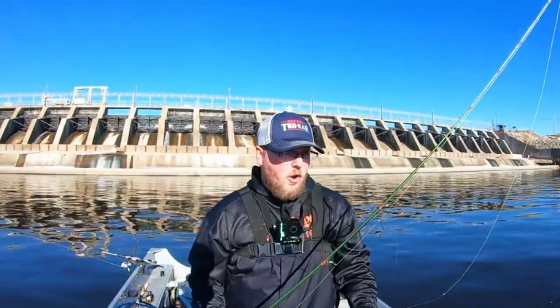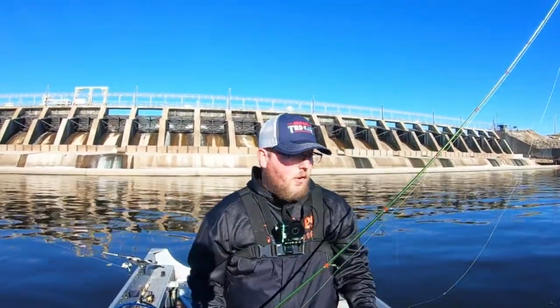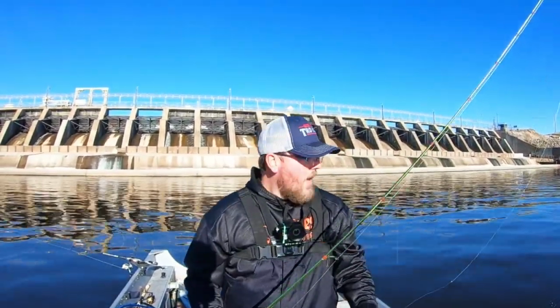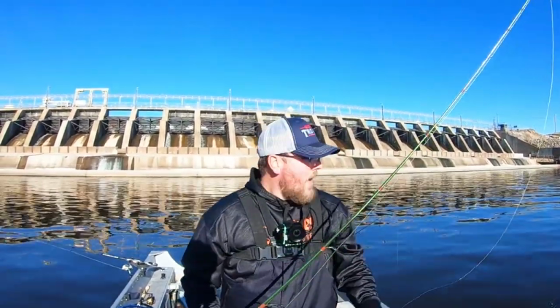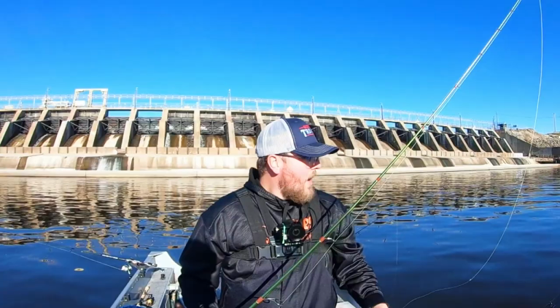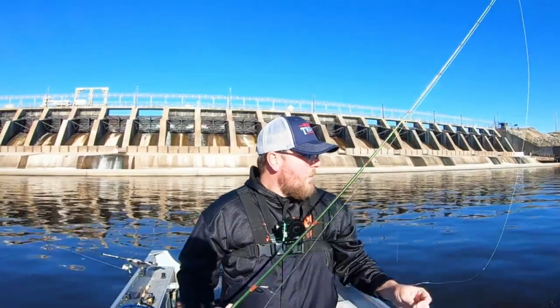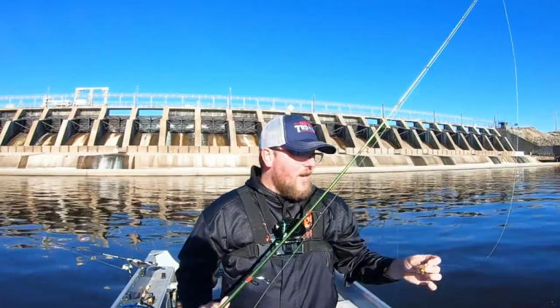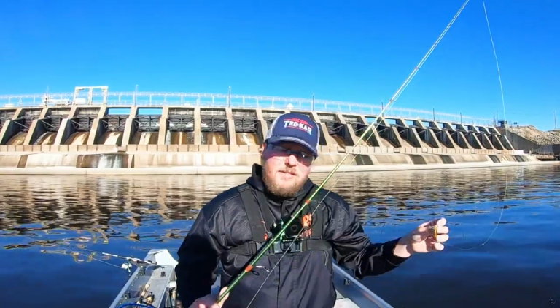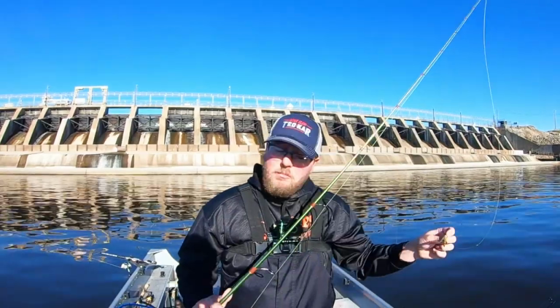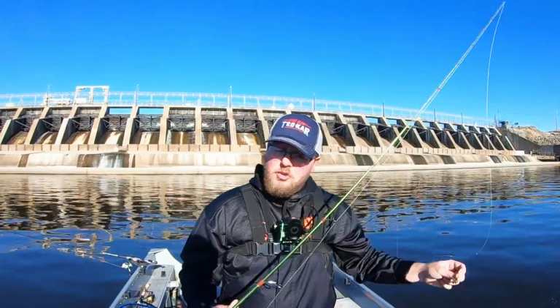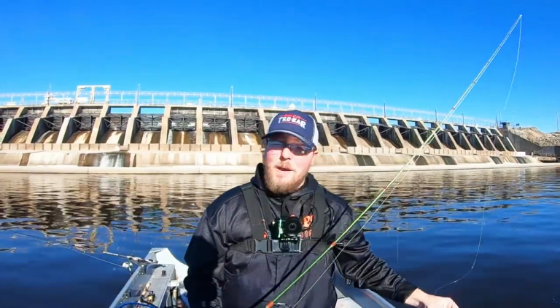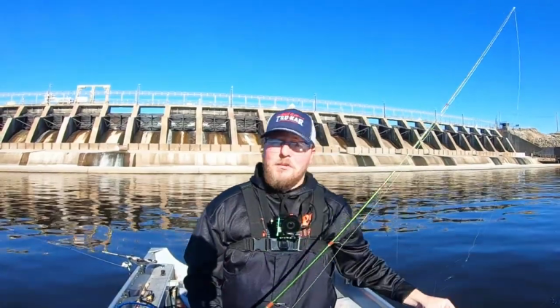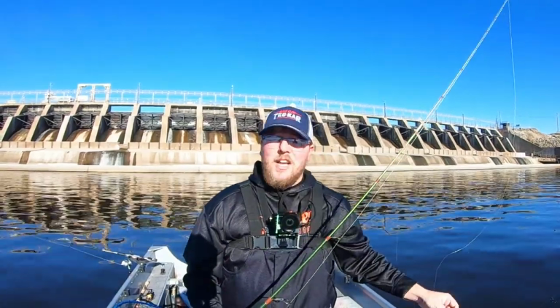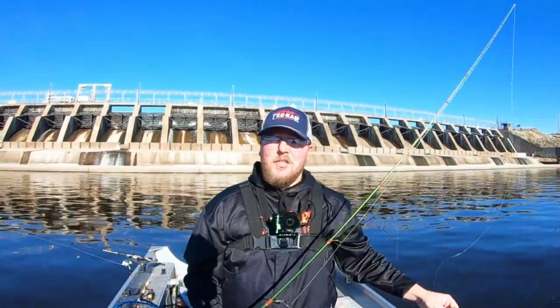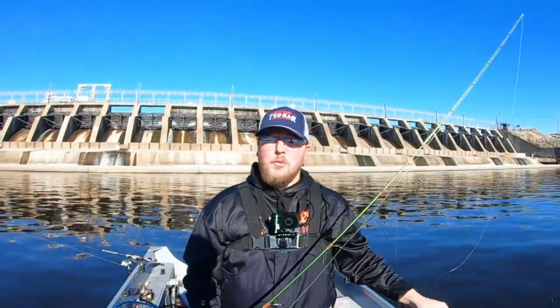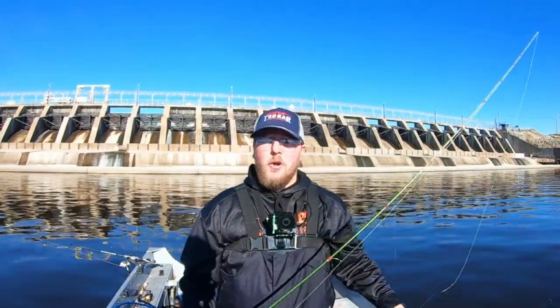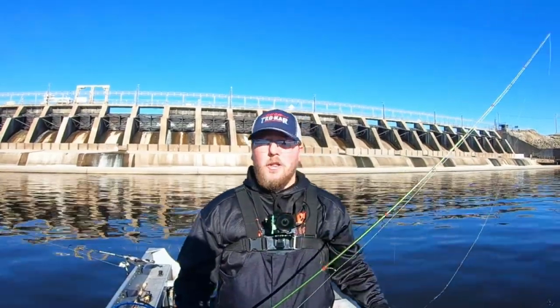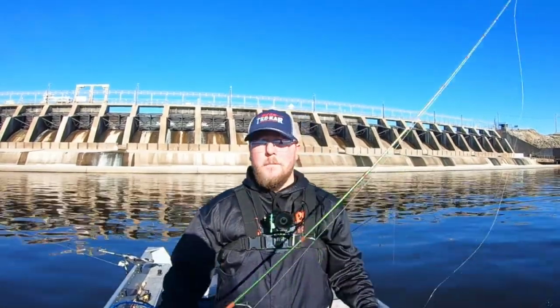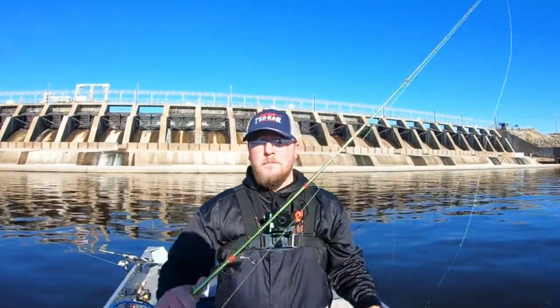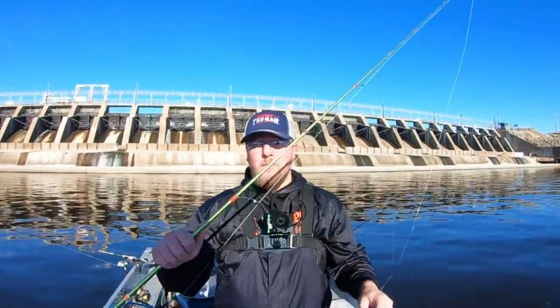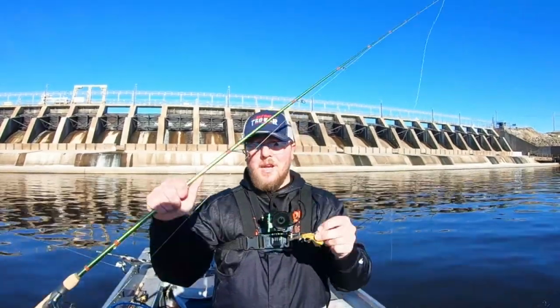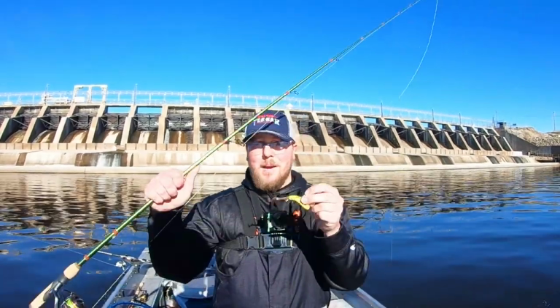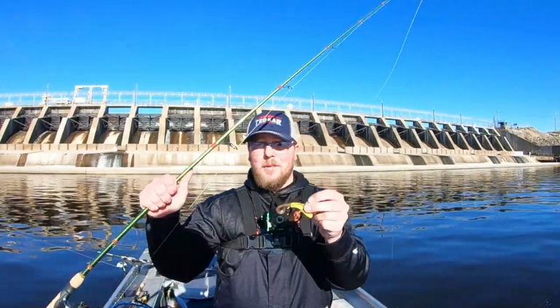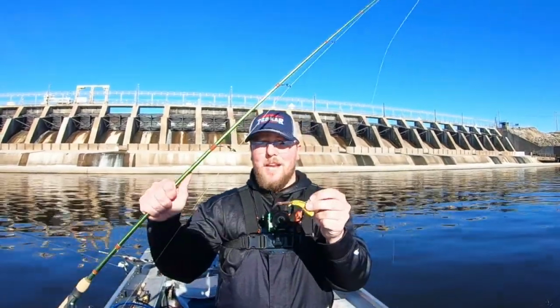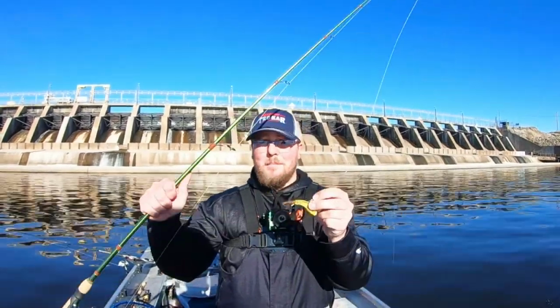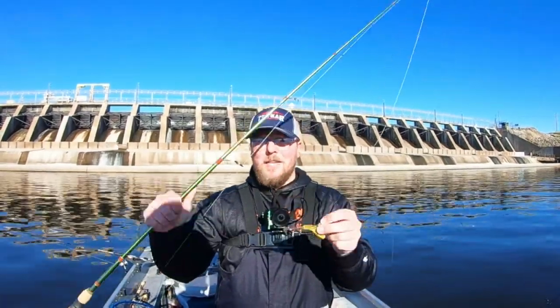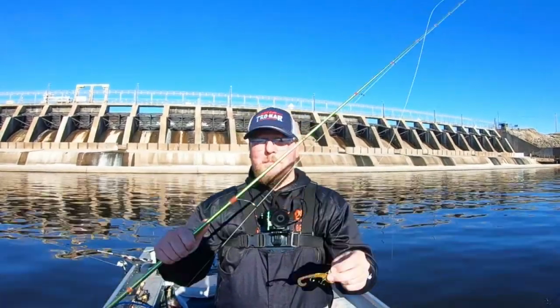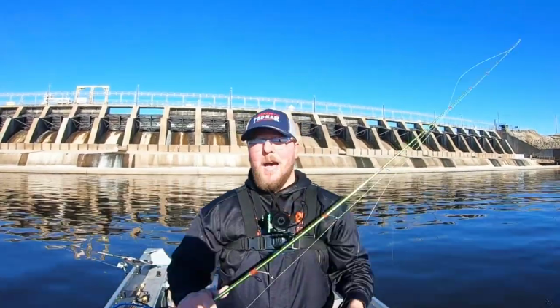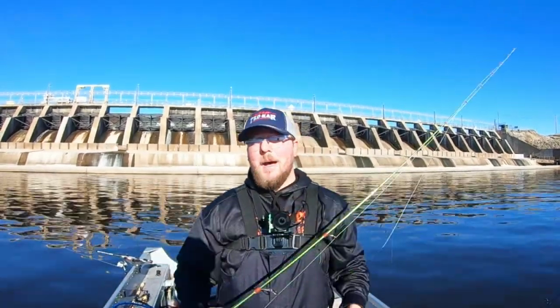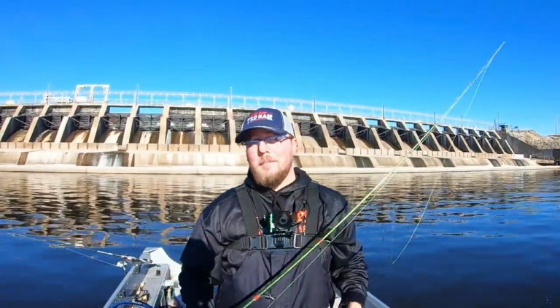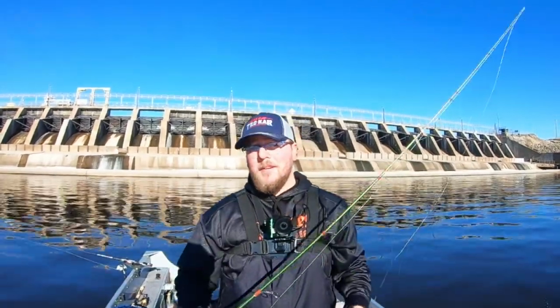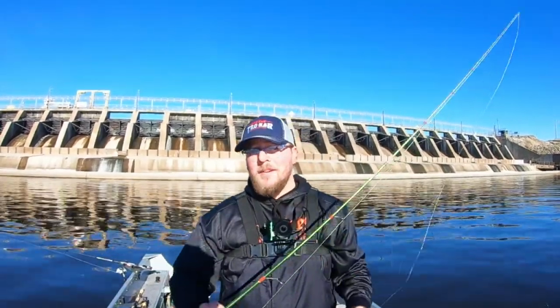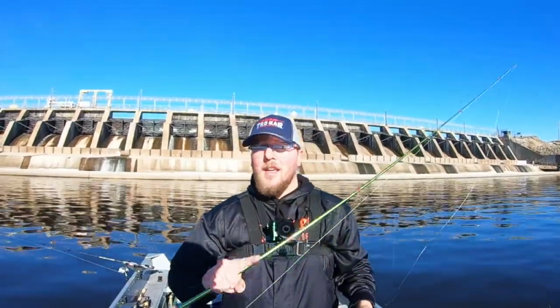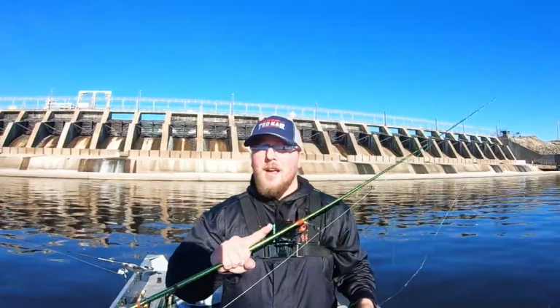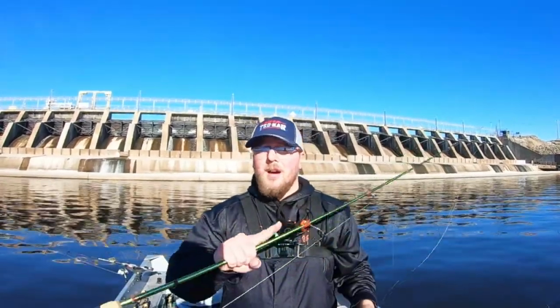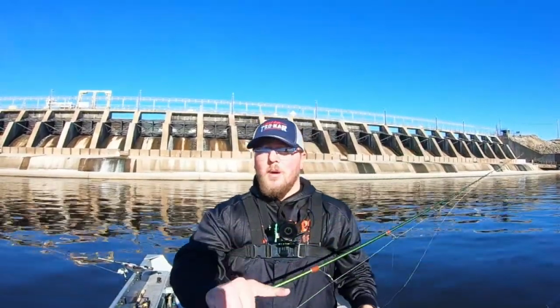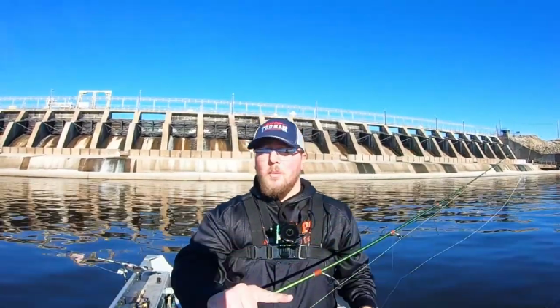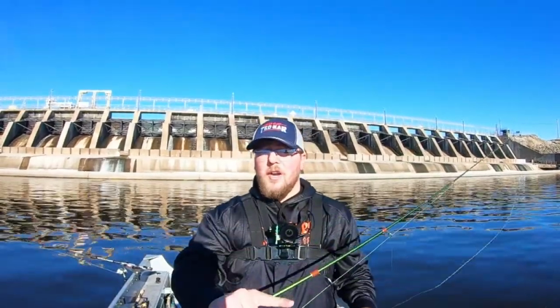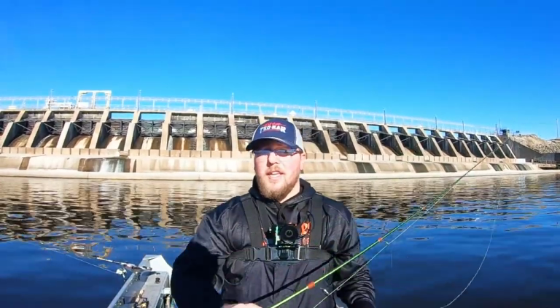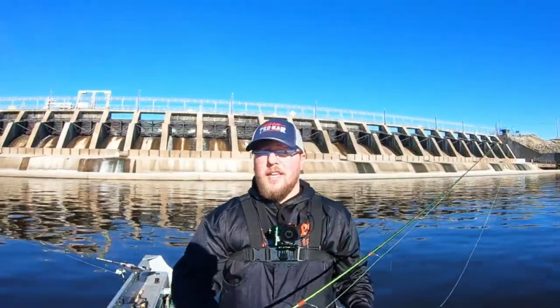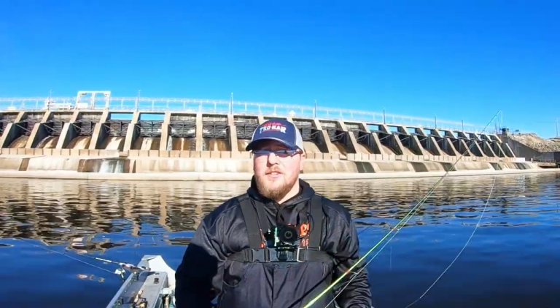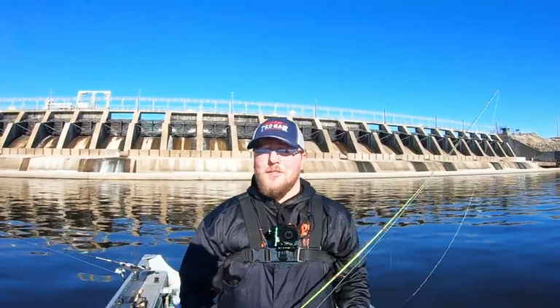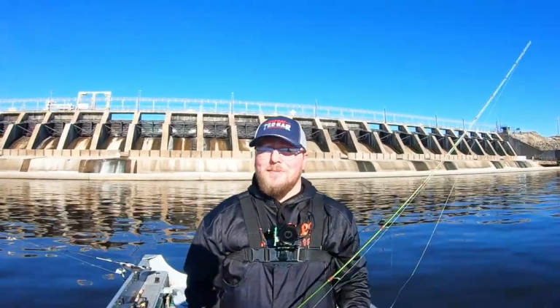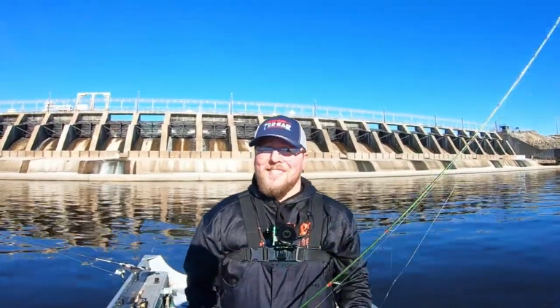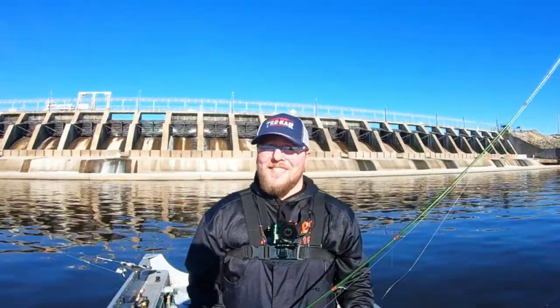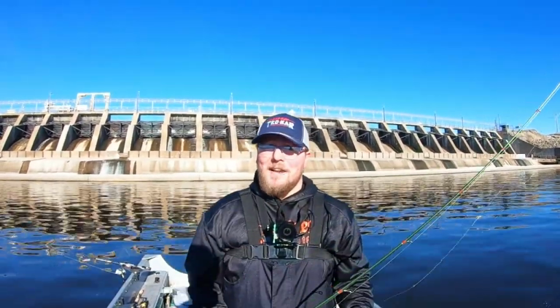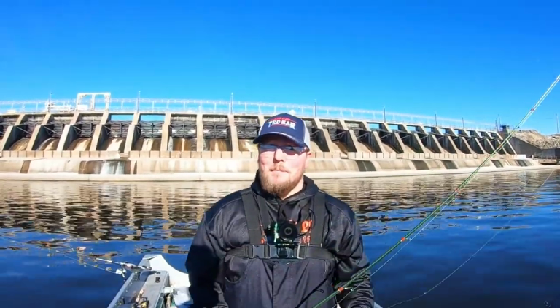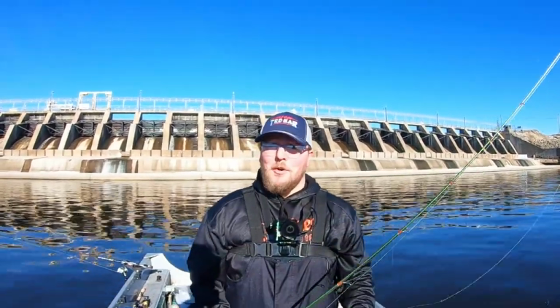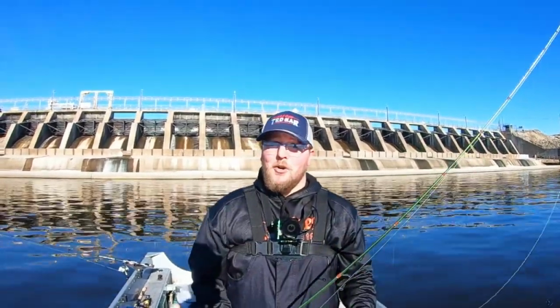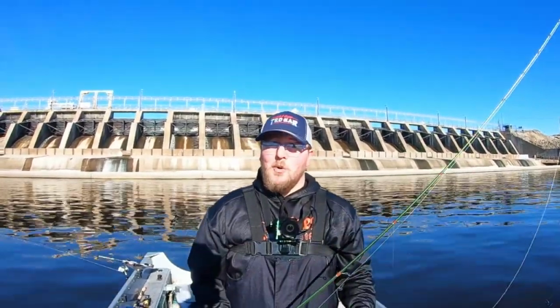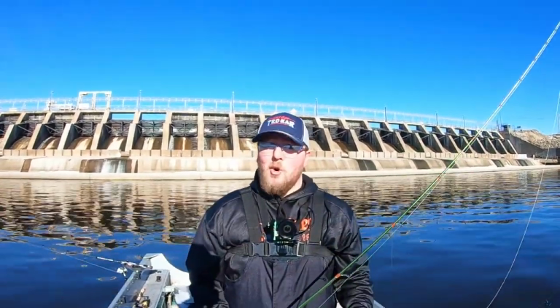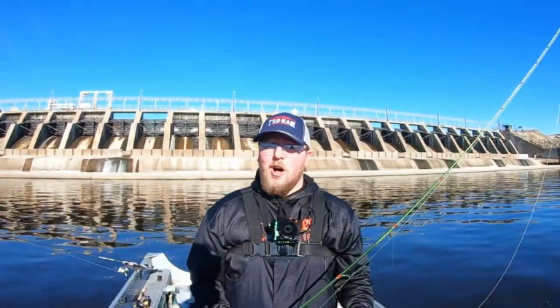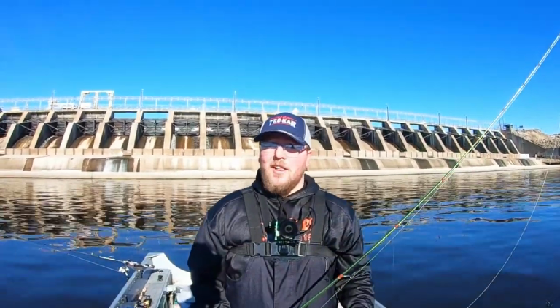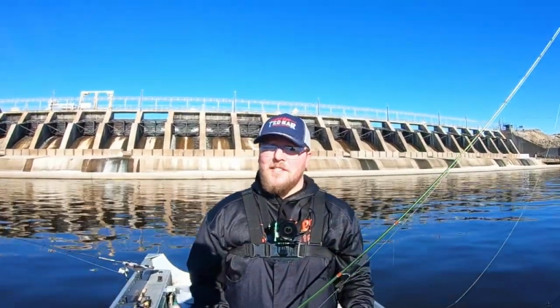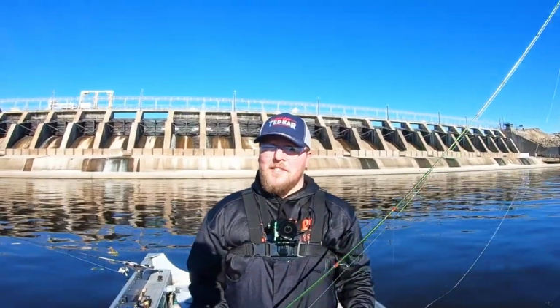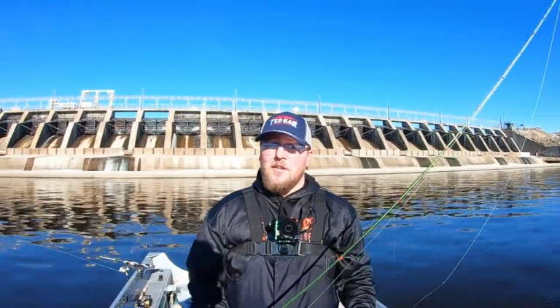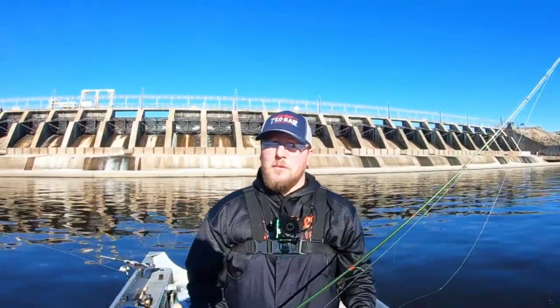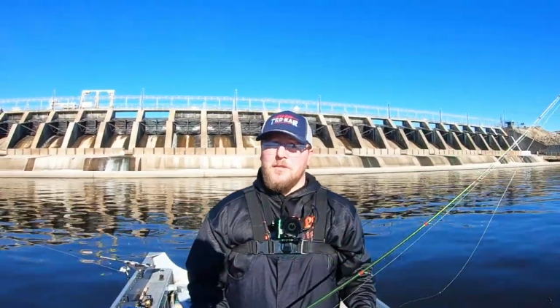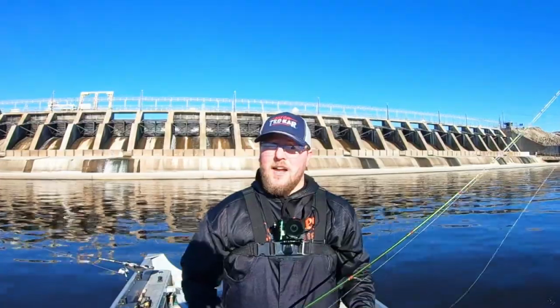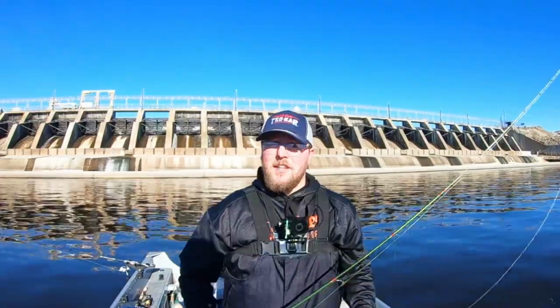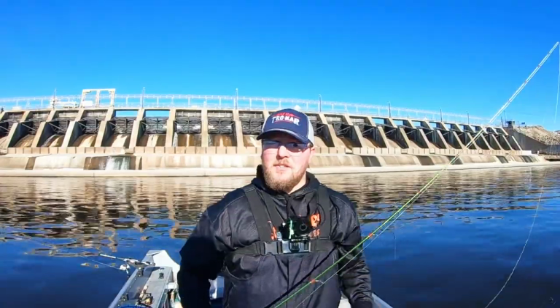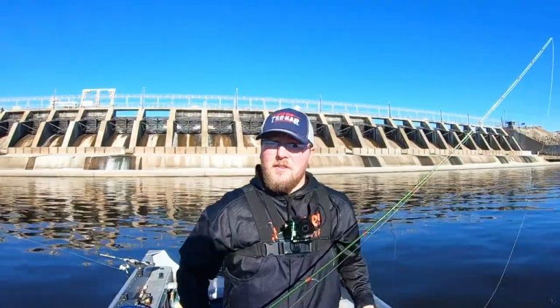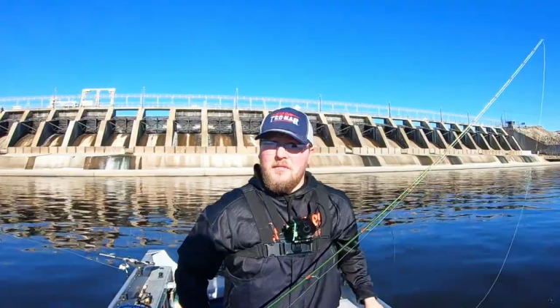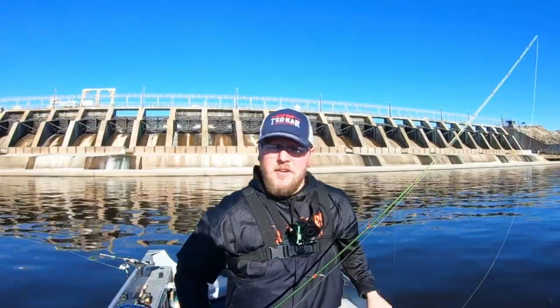We've got some drop shots rolling and blade baits popping. We're going to catch some December walleyes here on the Wisconsin River.